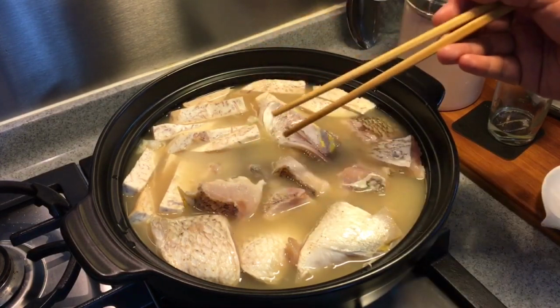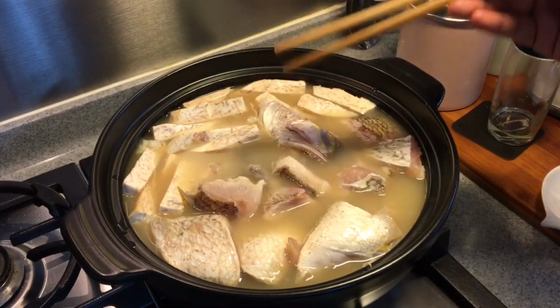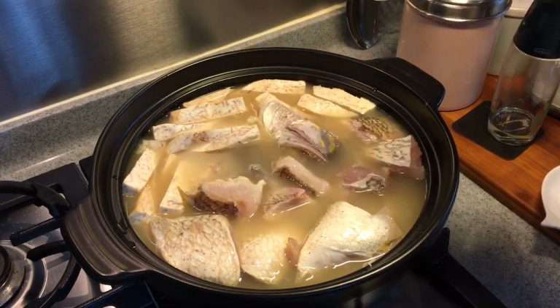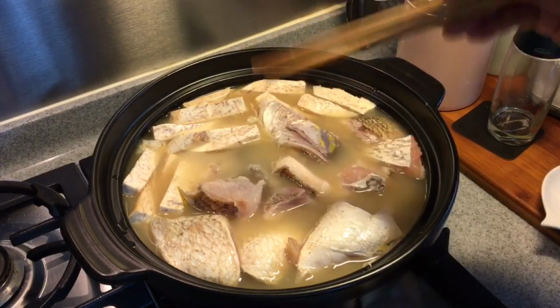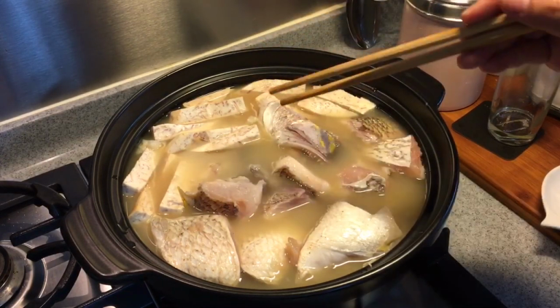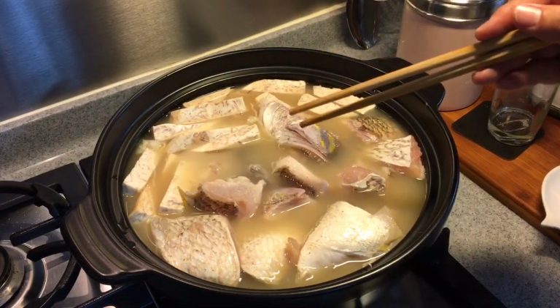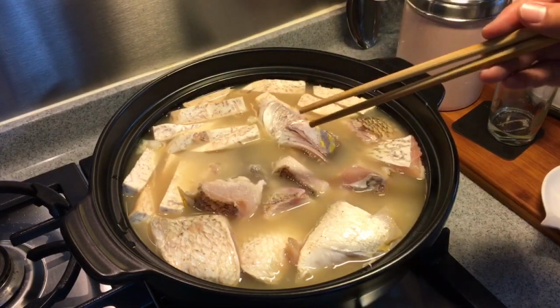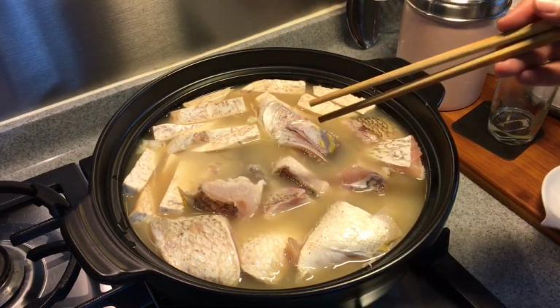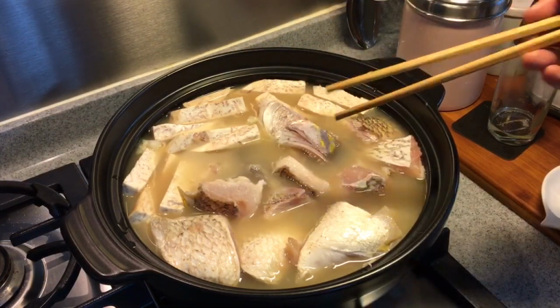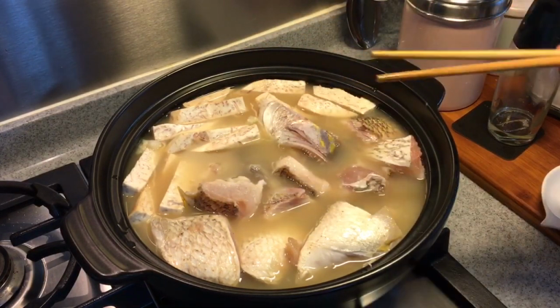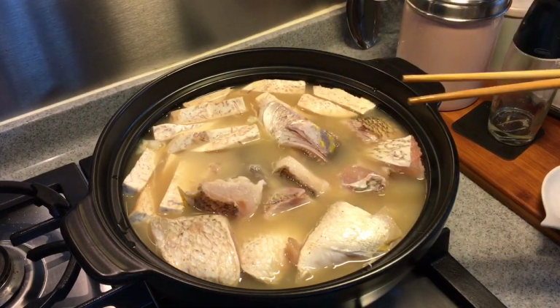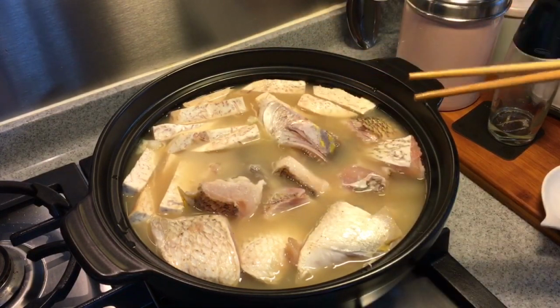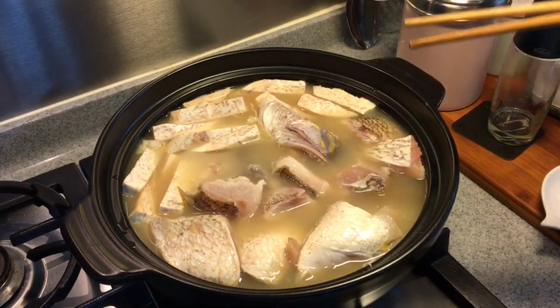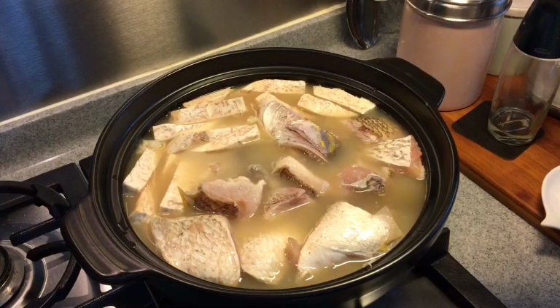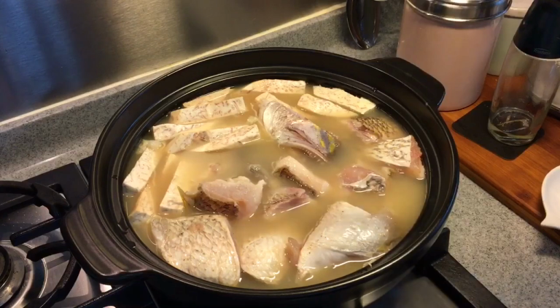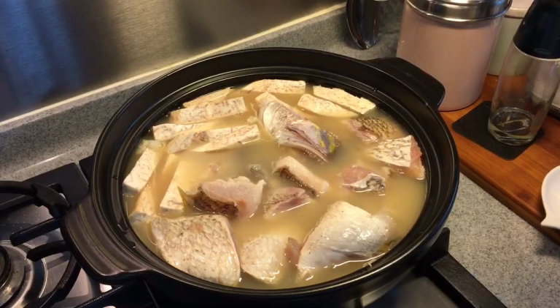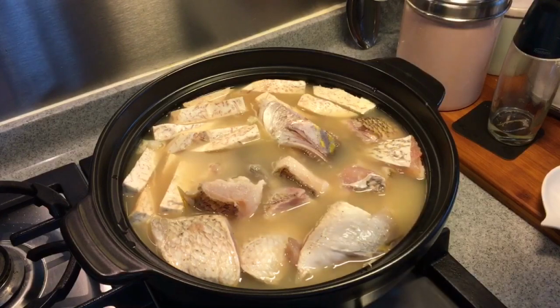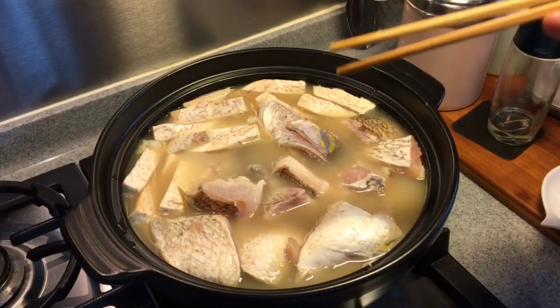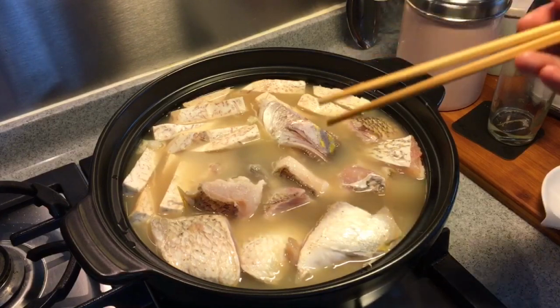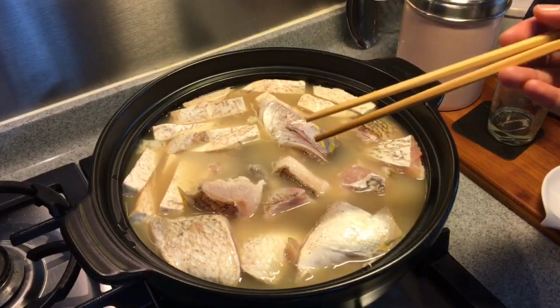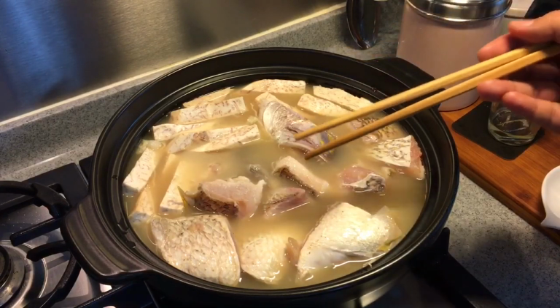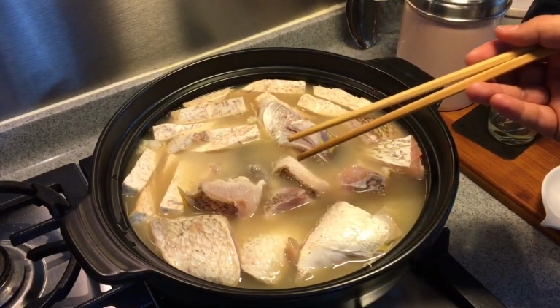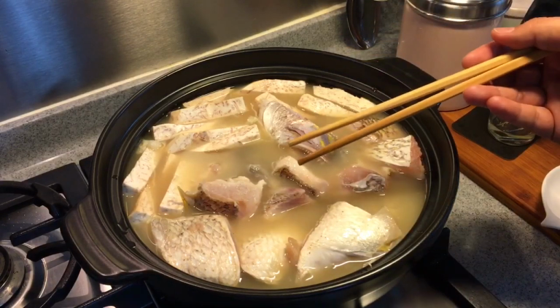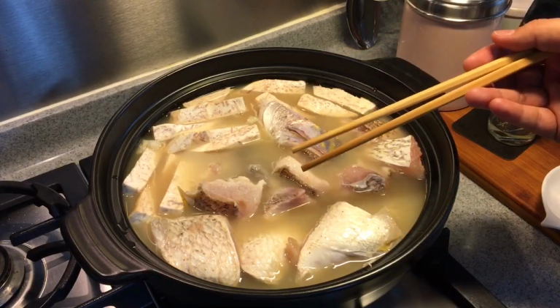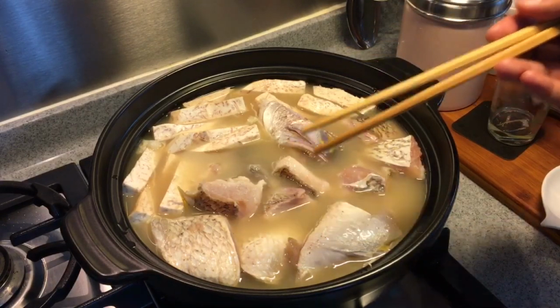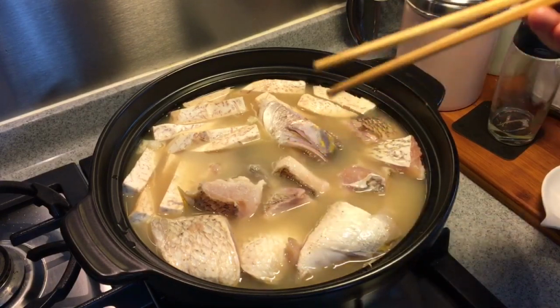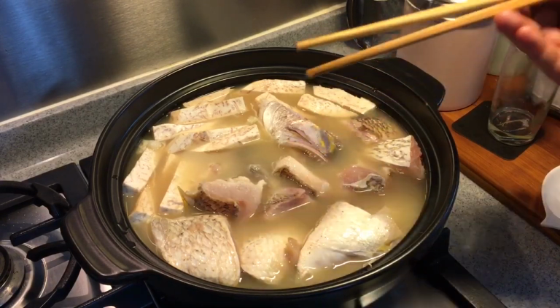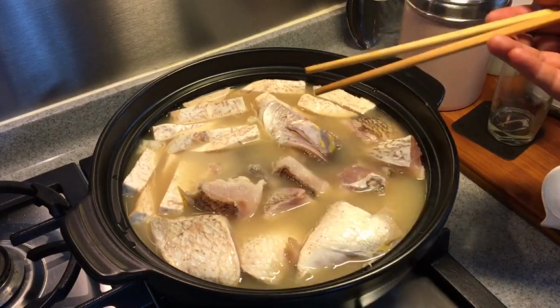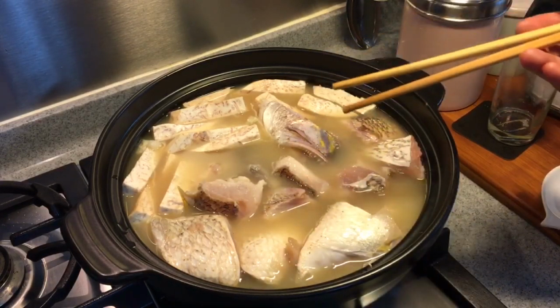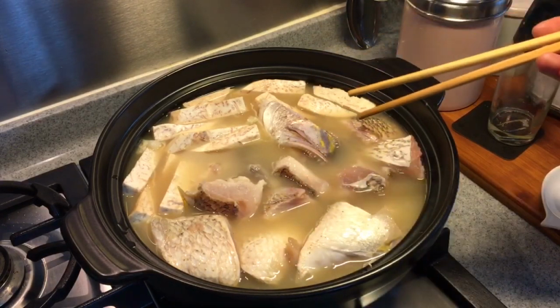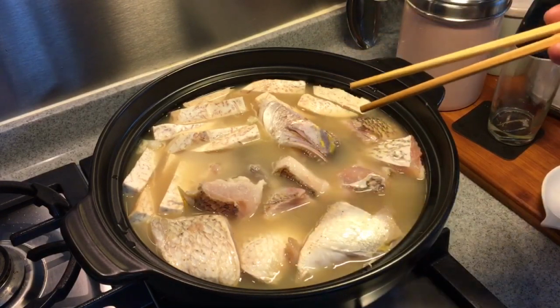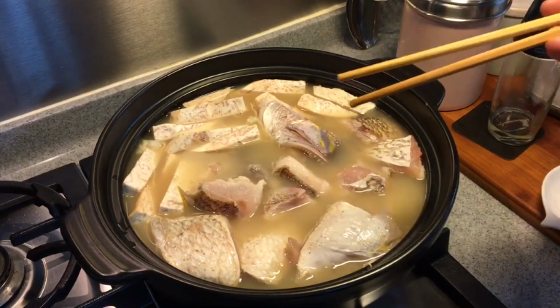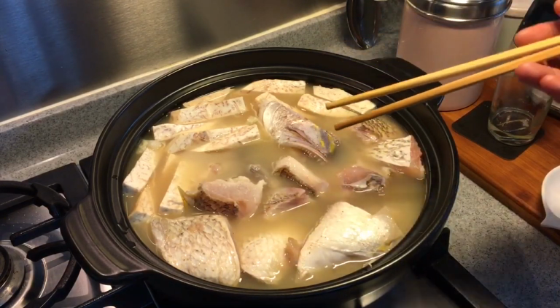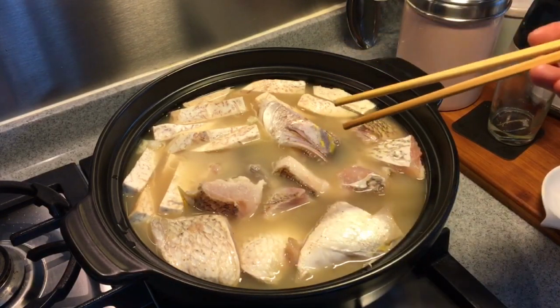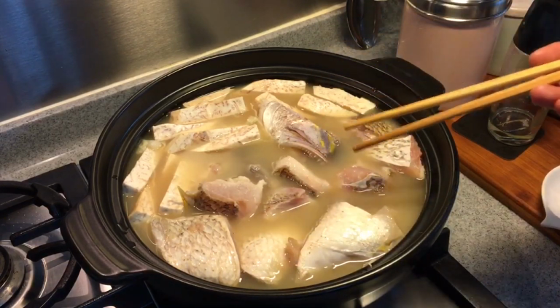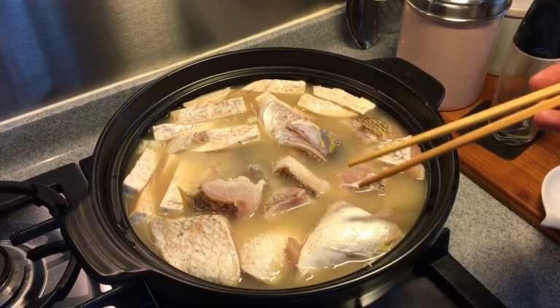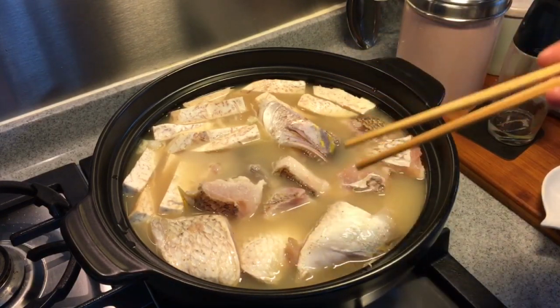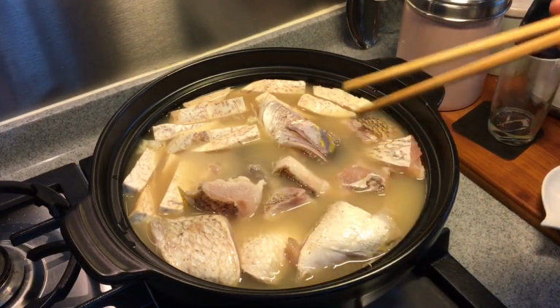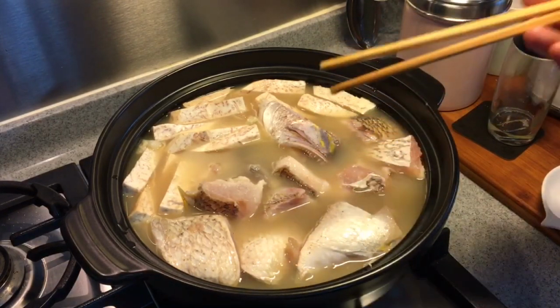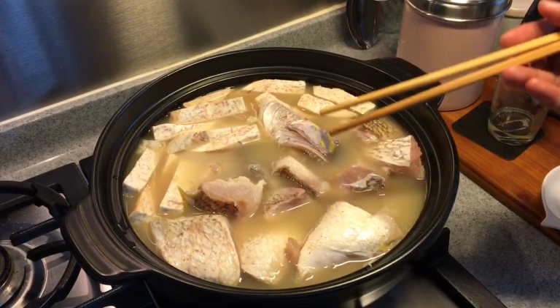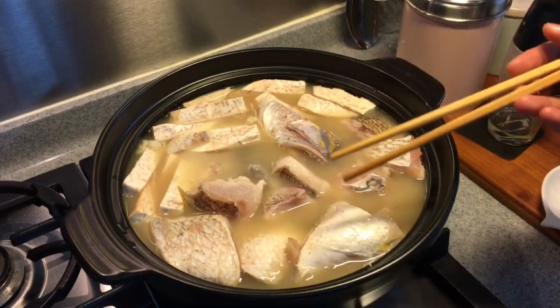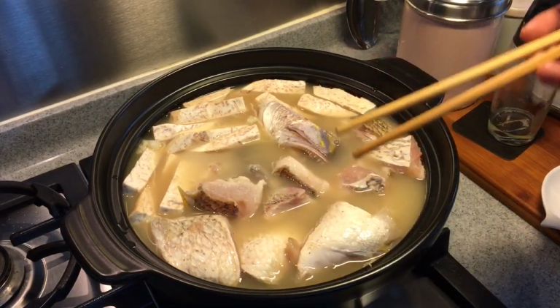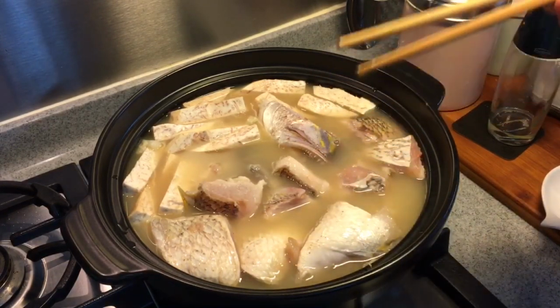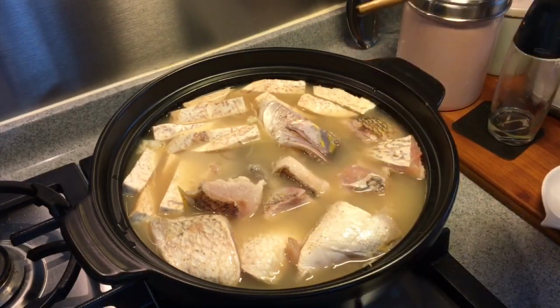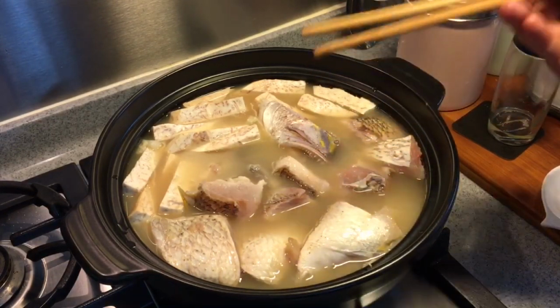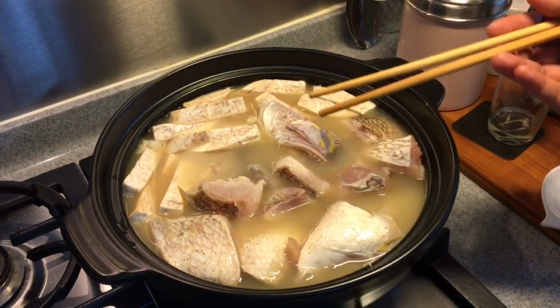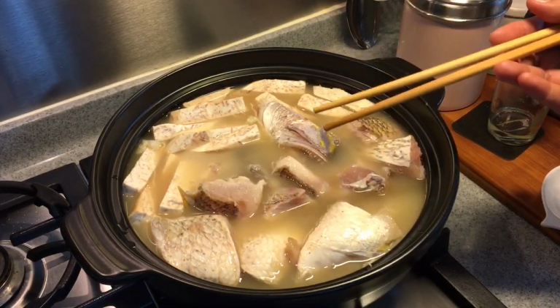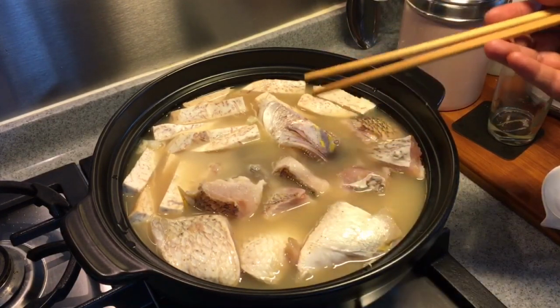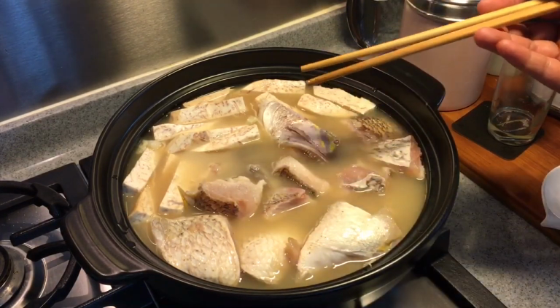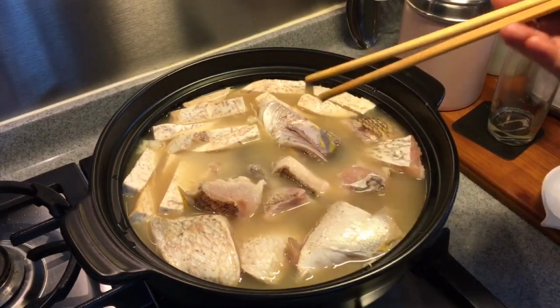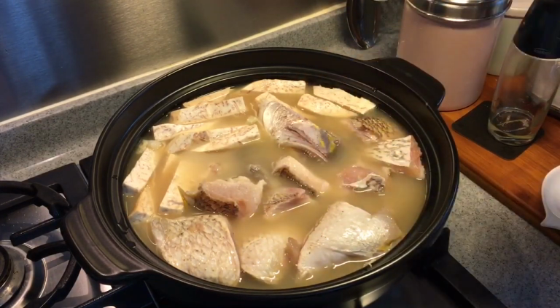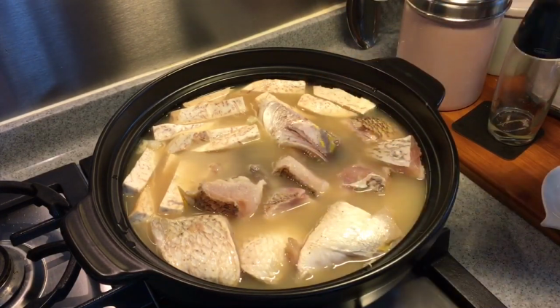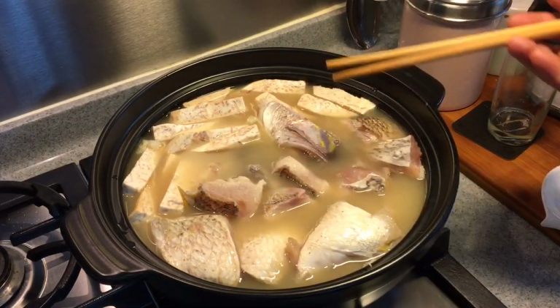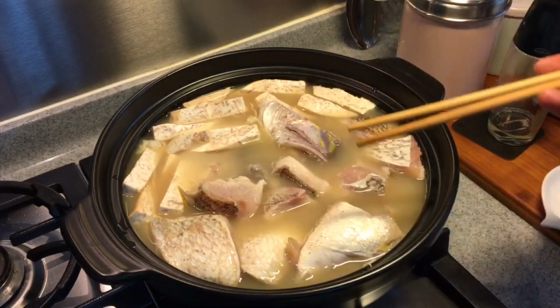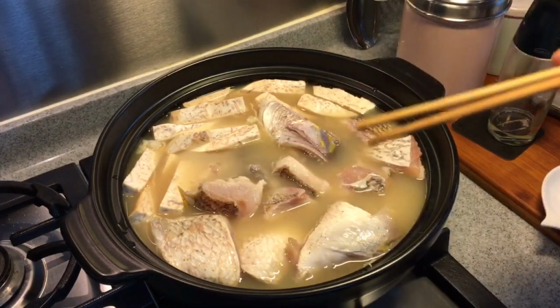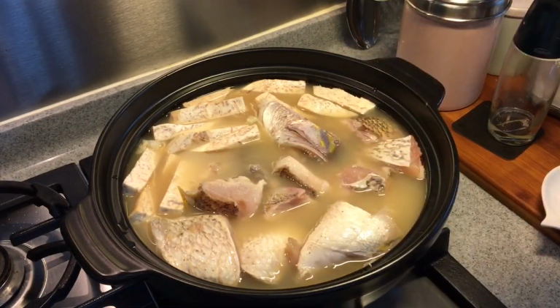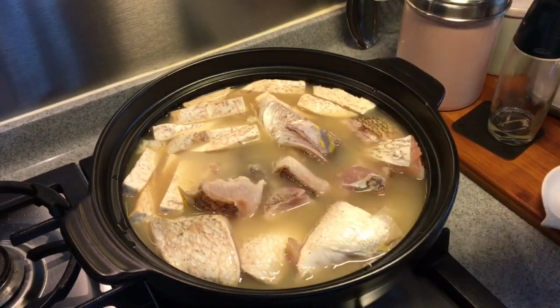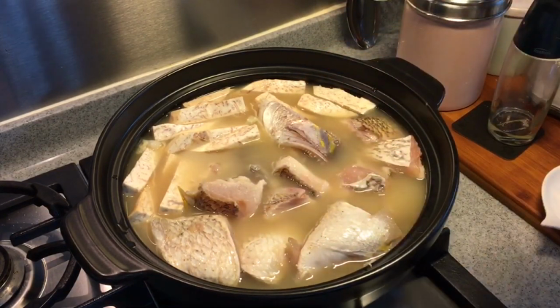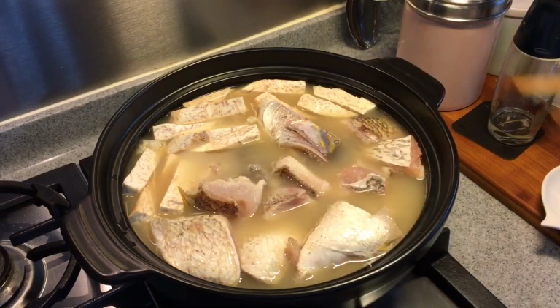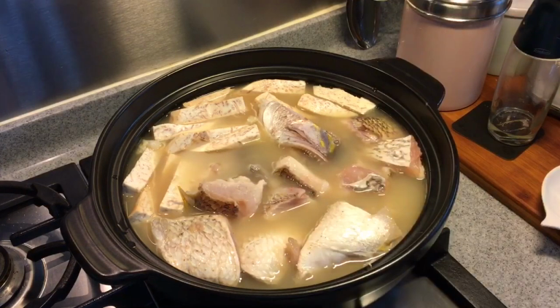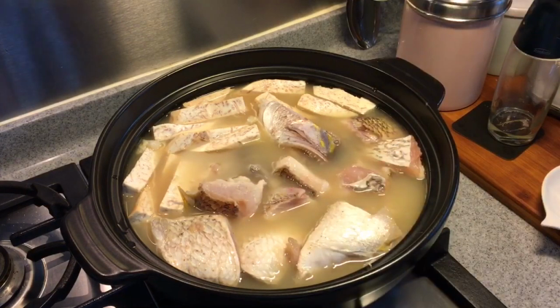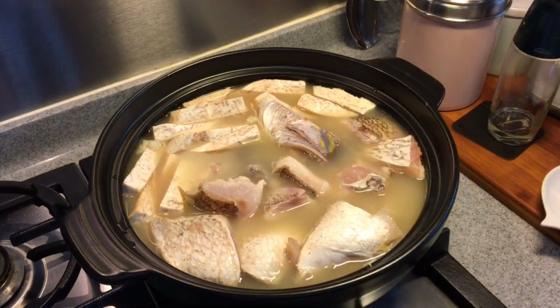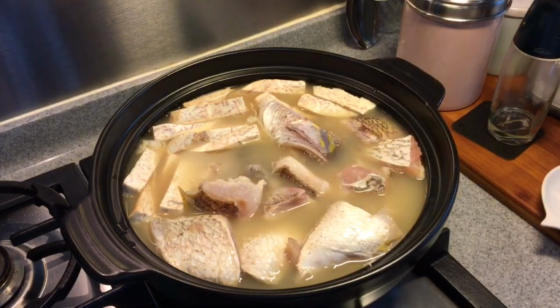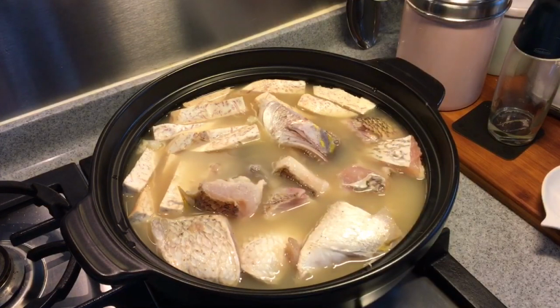I'm using a clay pot instead of a normal pot because I want to retain the heat. Normally if you eat outside, they deep-fry the yam and the fish head first so the fish doesn't disintegrate into the soup. But since we're eating at home and want it healthier, we're not deep-frying anything. The important thing is not to stir it too much — just leave it. In case you don't want to use fish head, you can replace it with pomfret or other fish flesh.